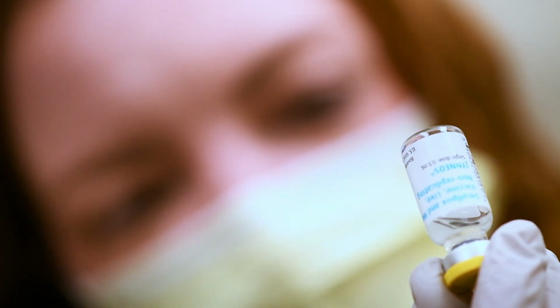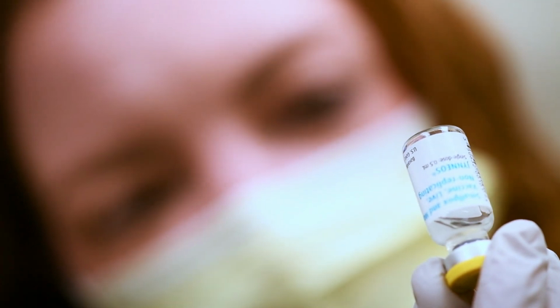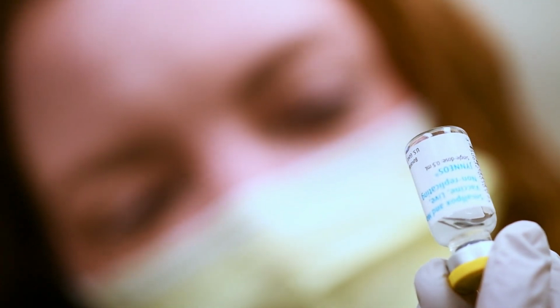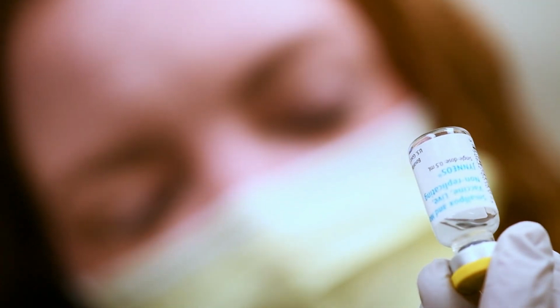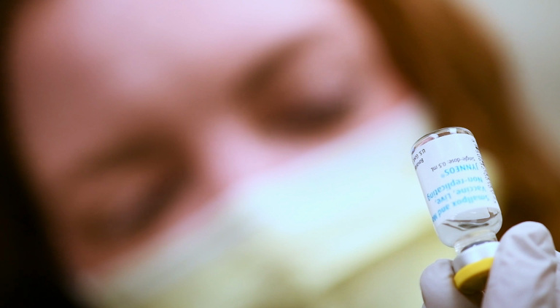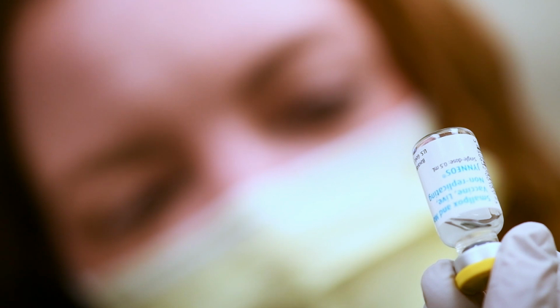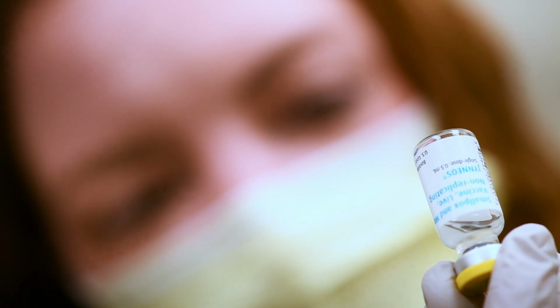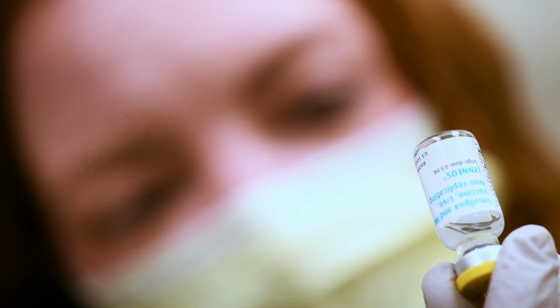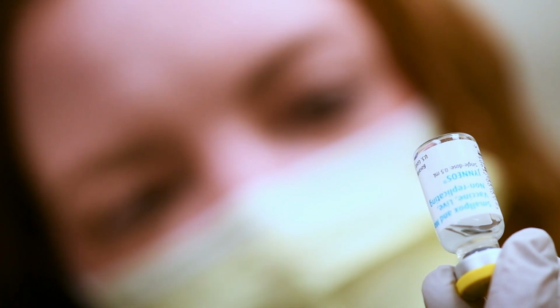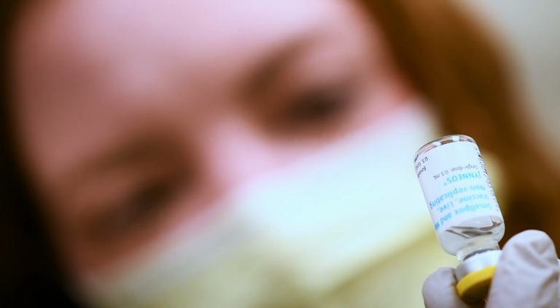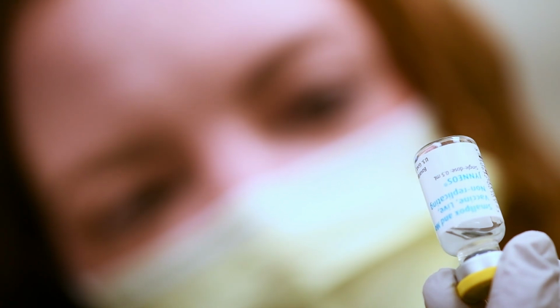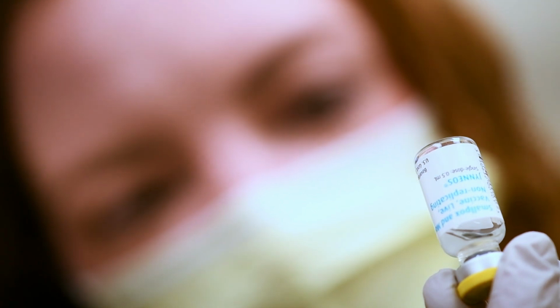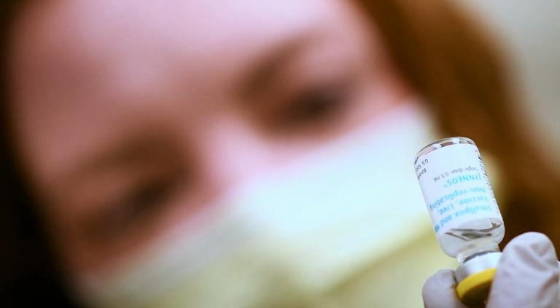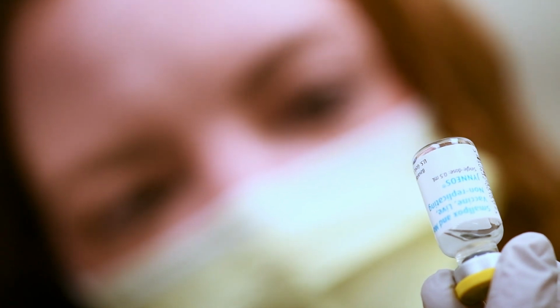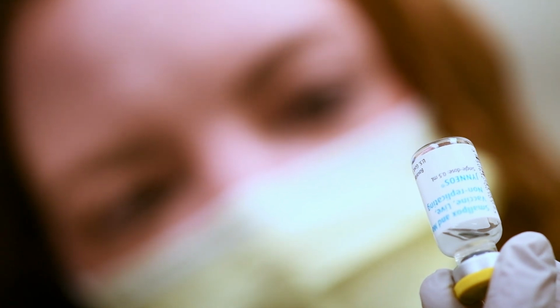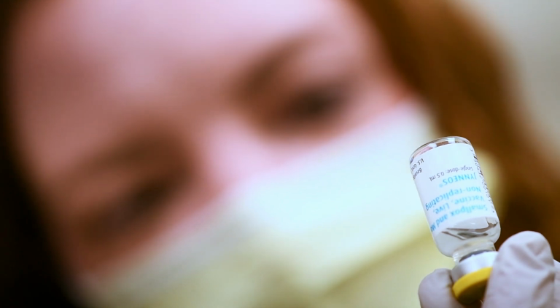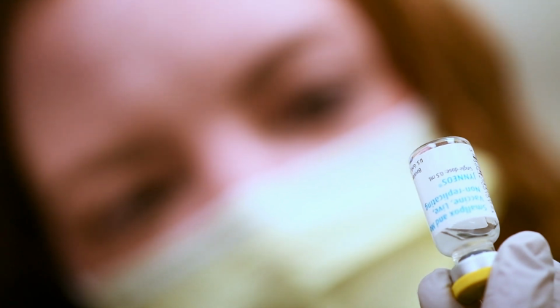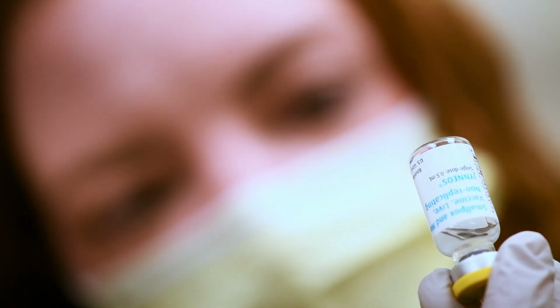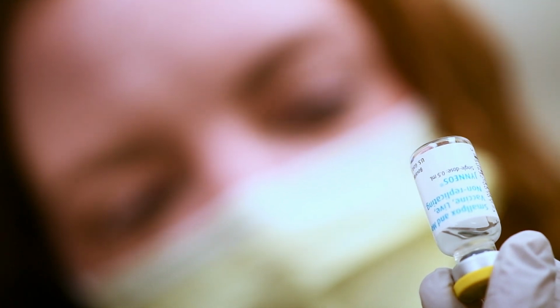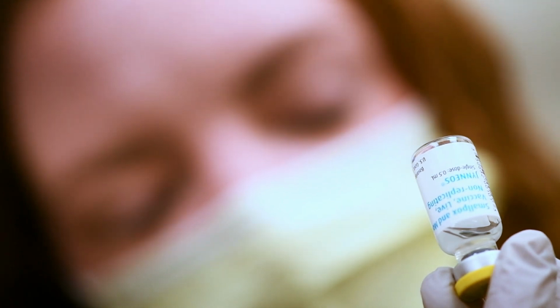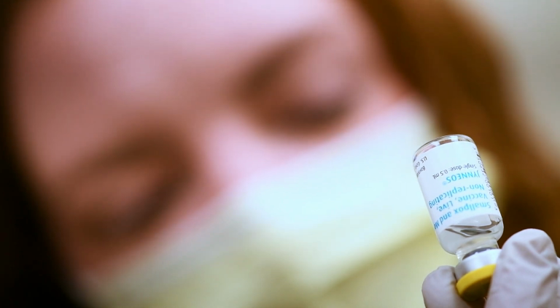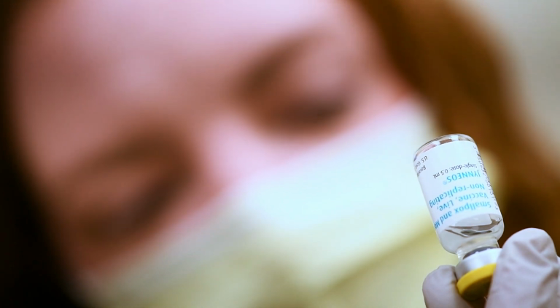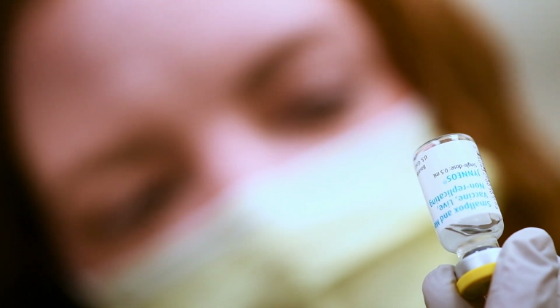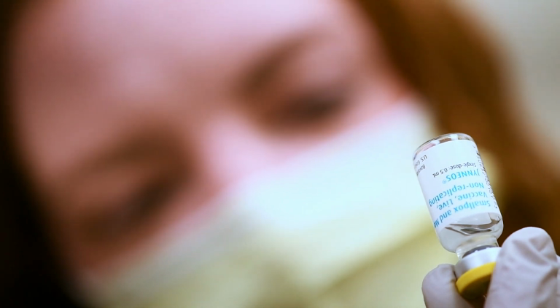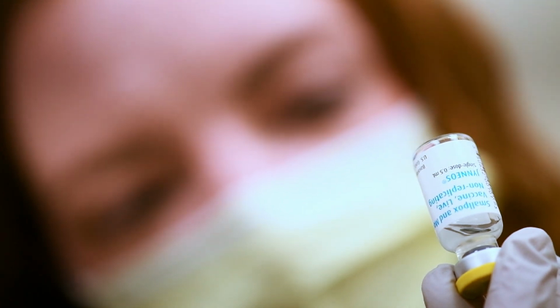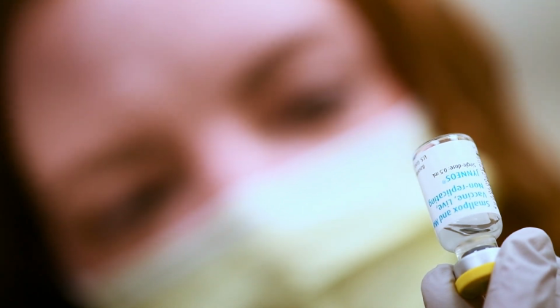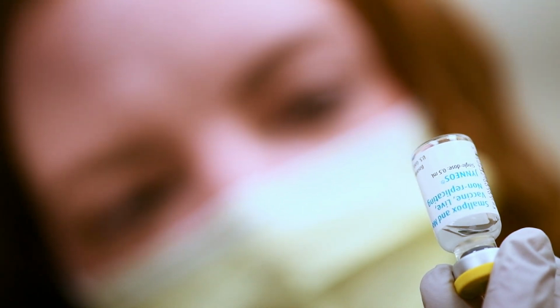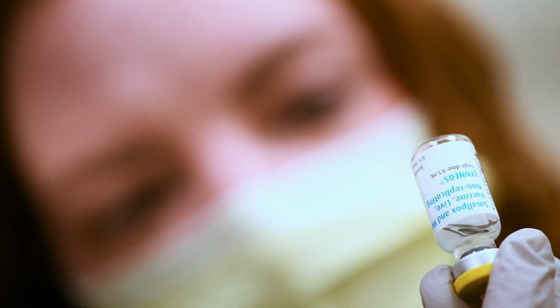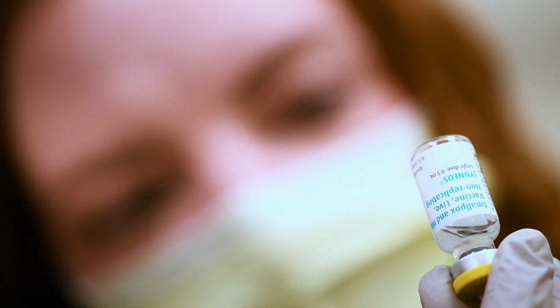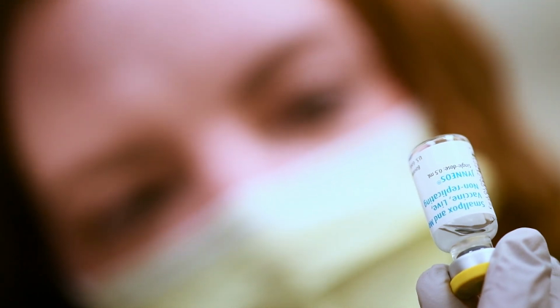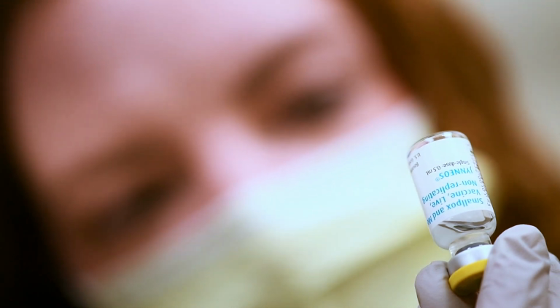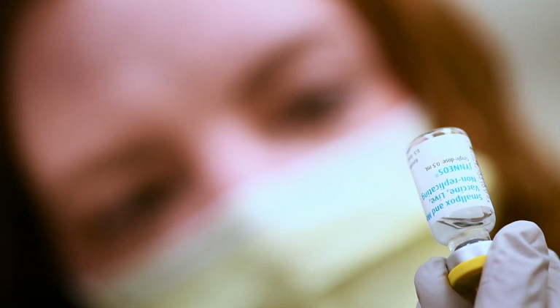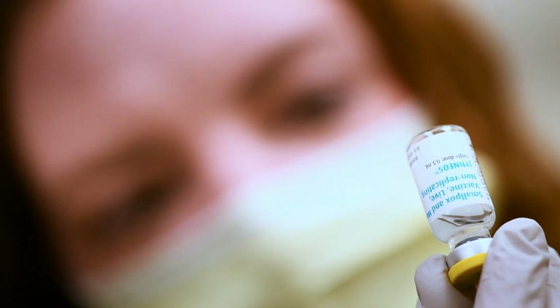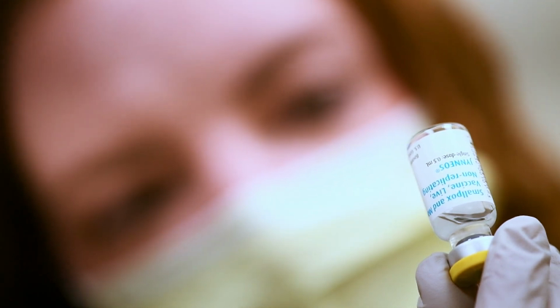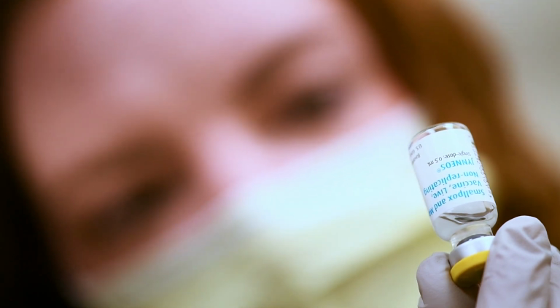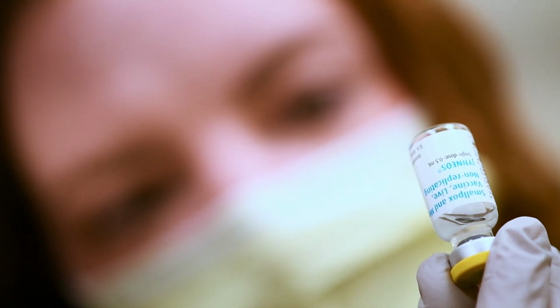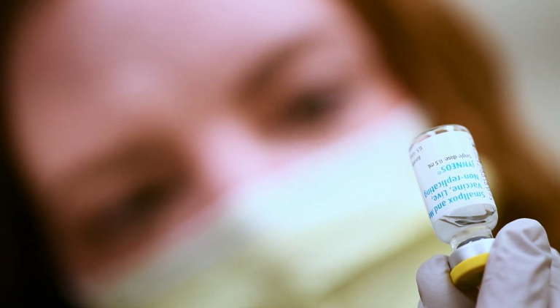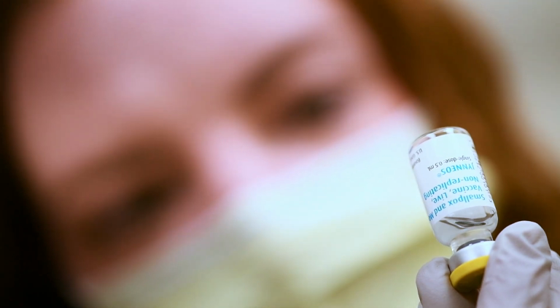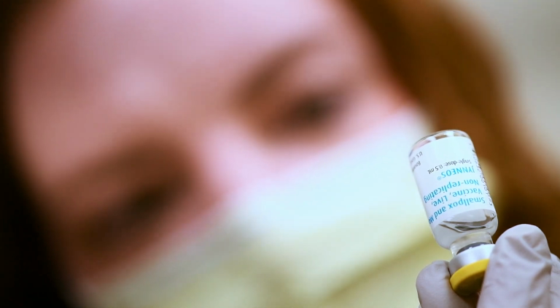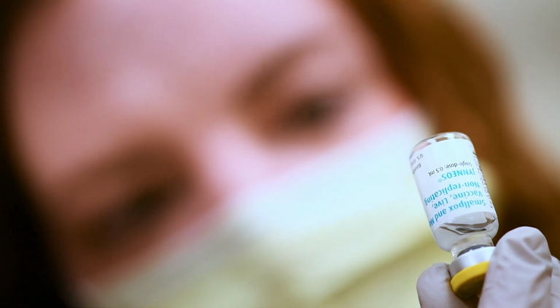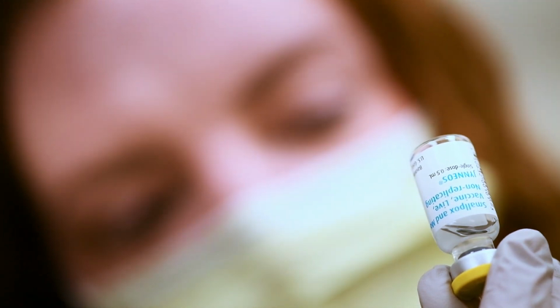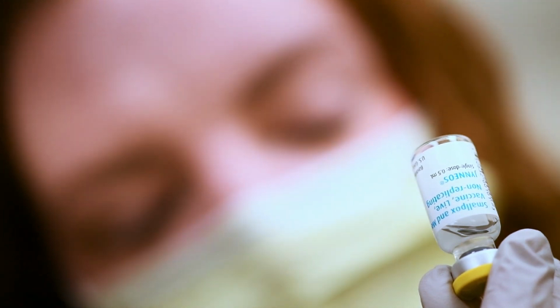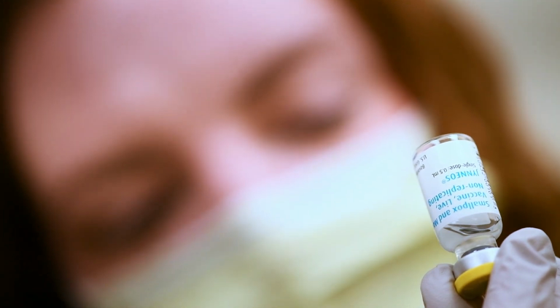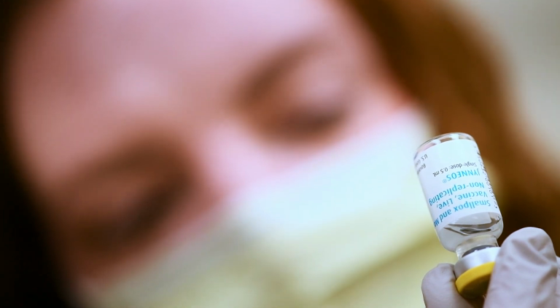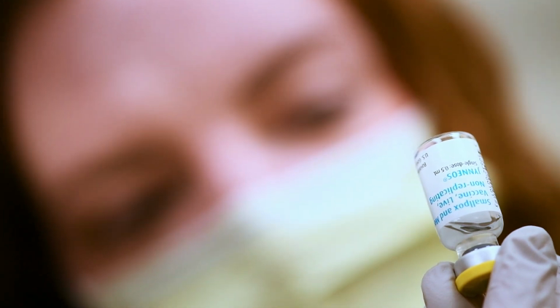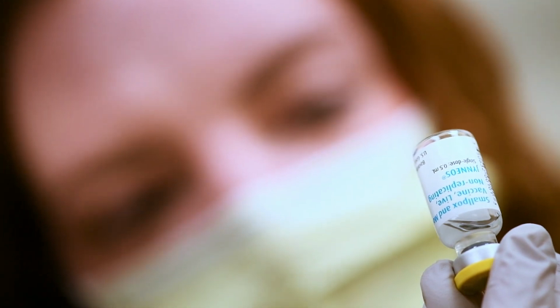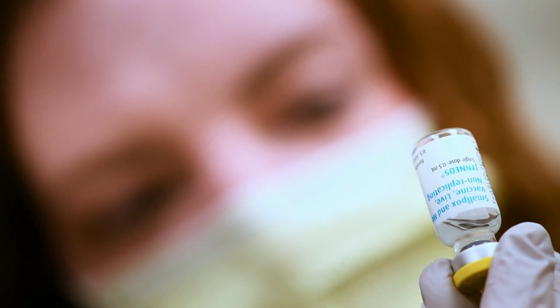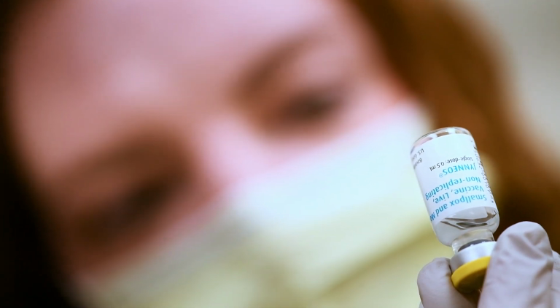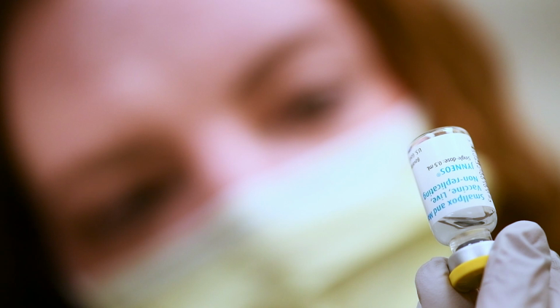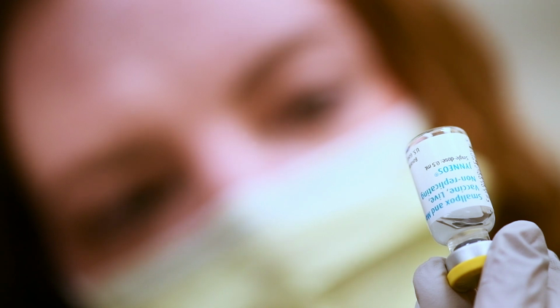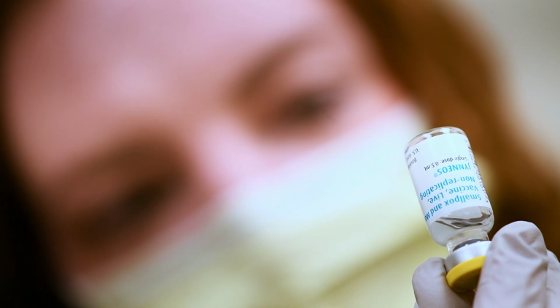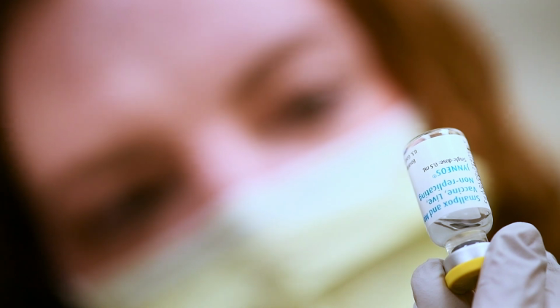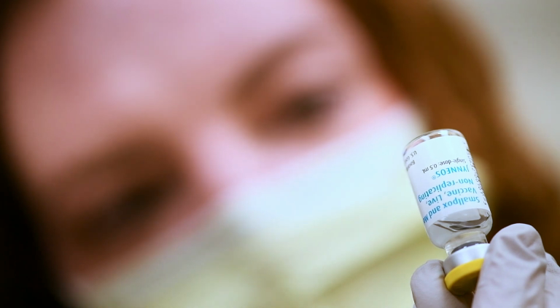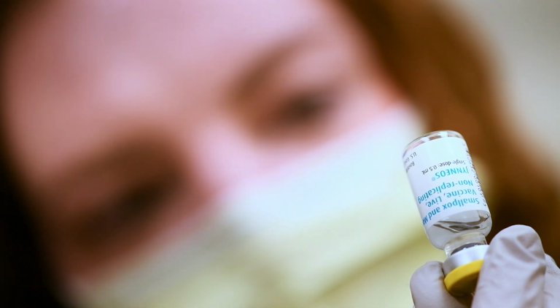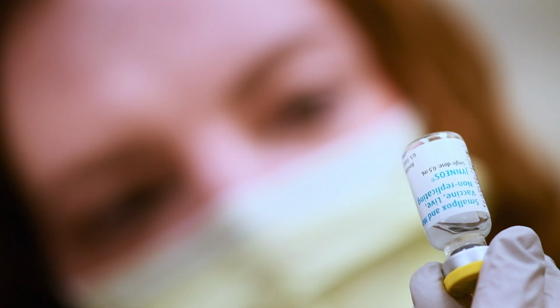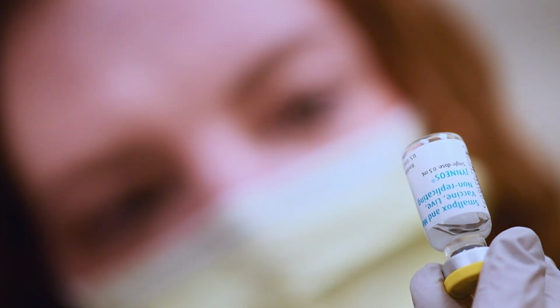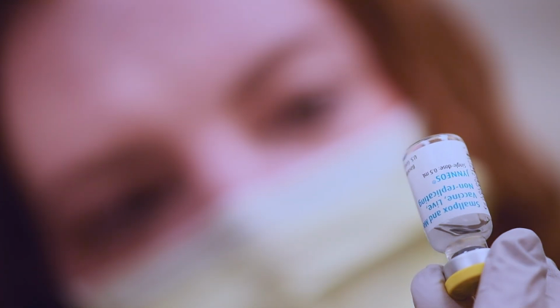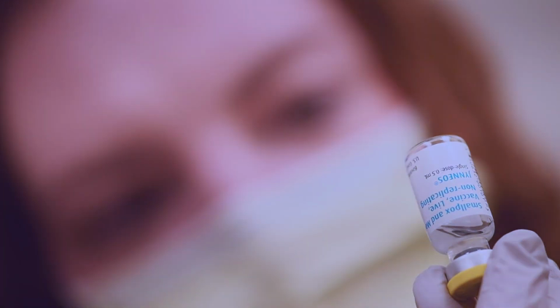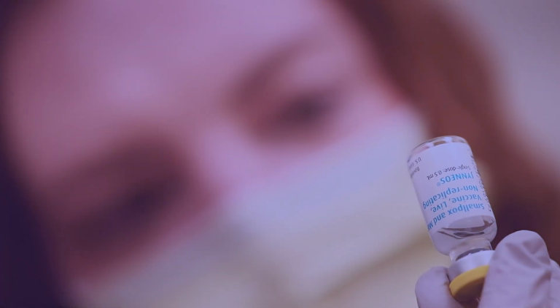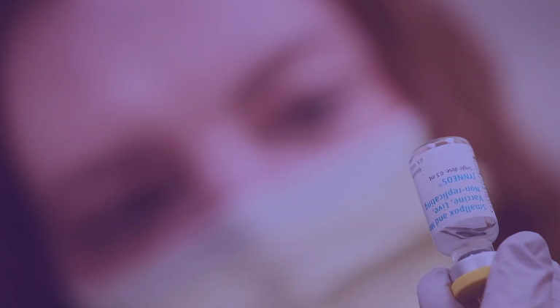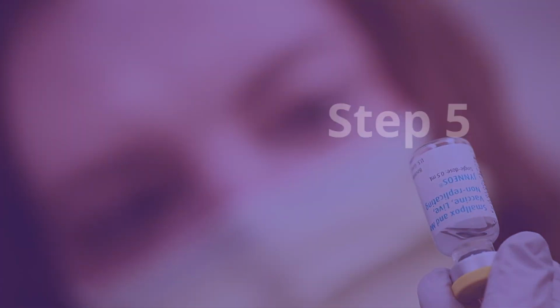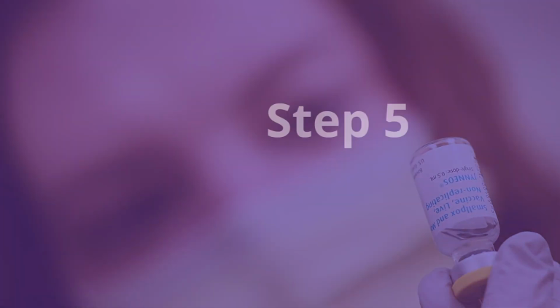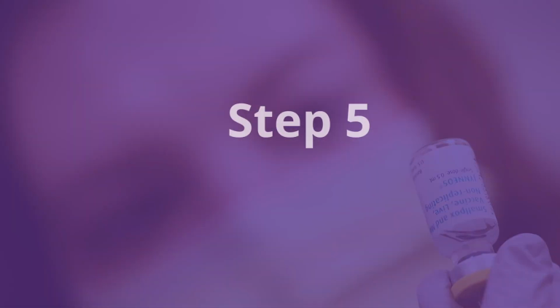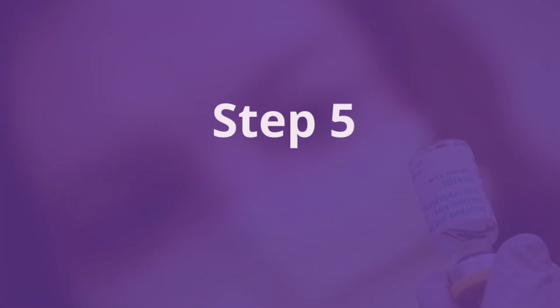Please note: one vial is equivalent to five doses of intradermal vaccine. However, most people are getting four to five doses.